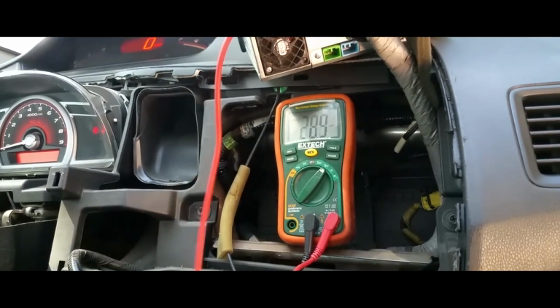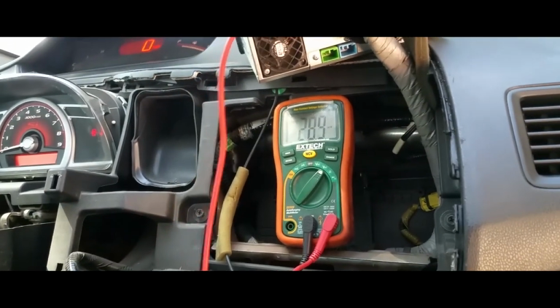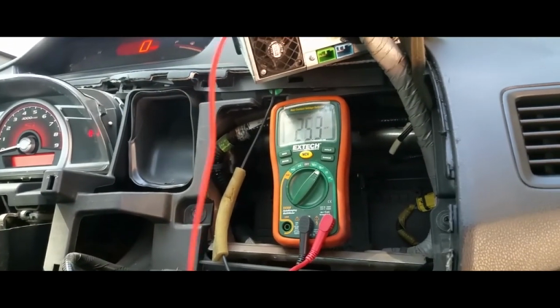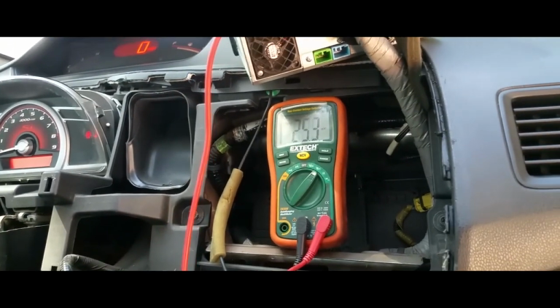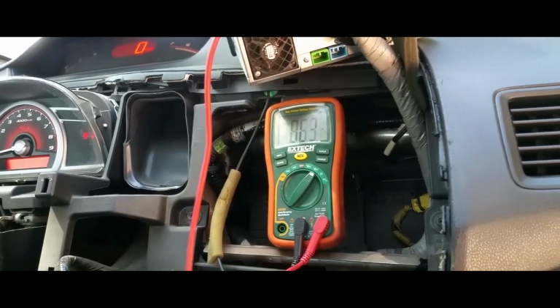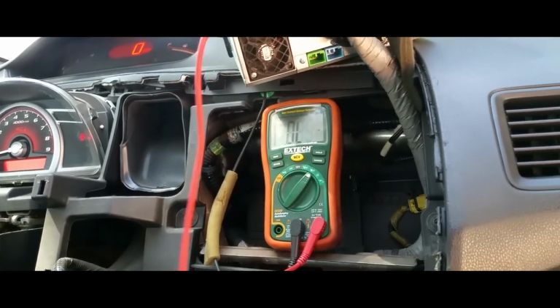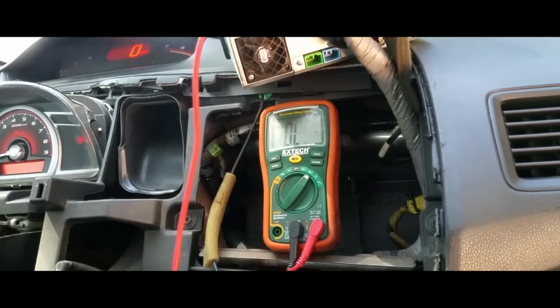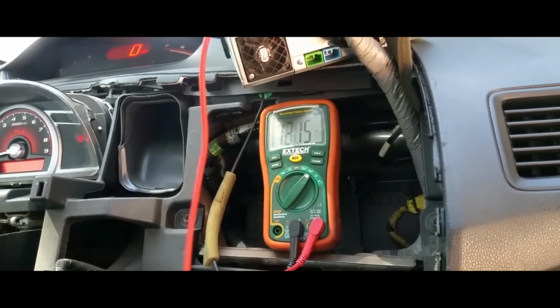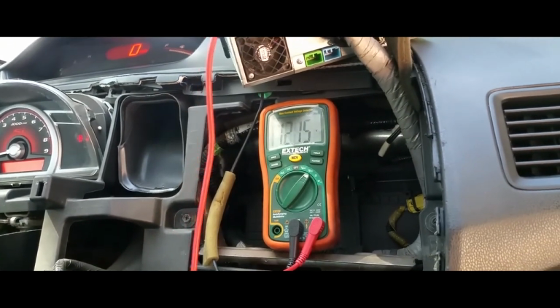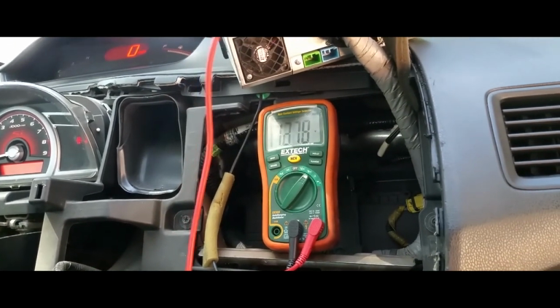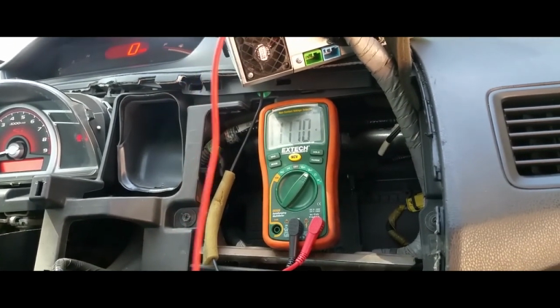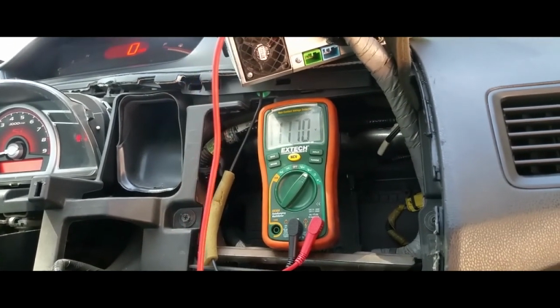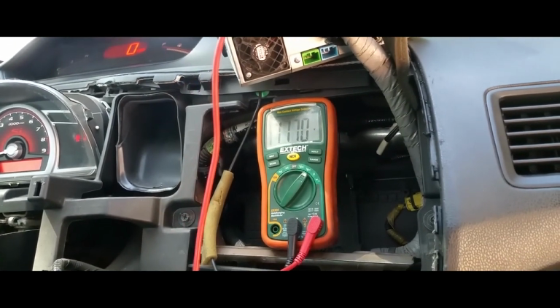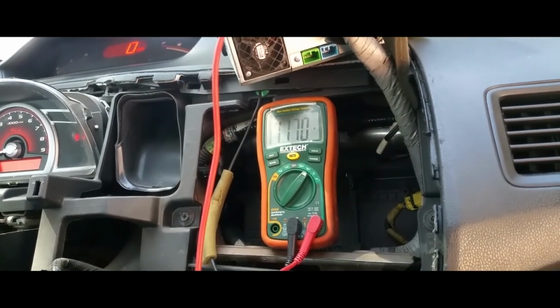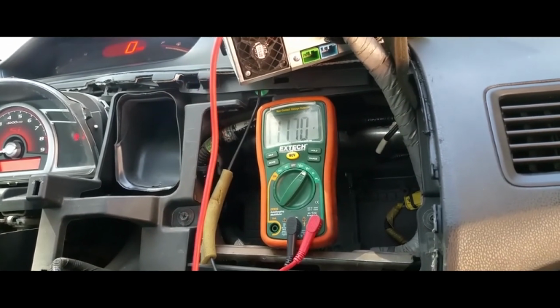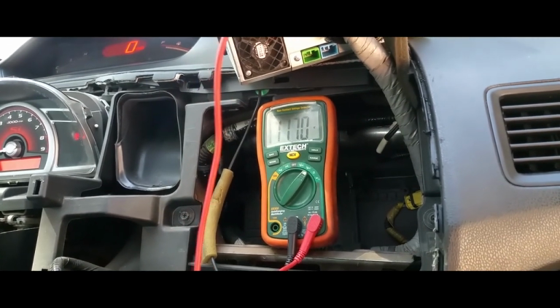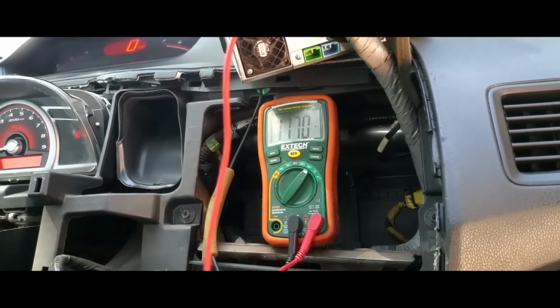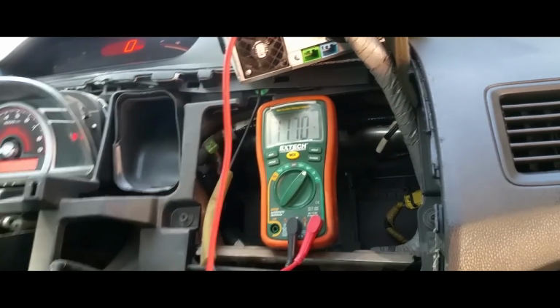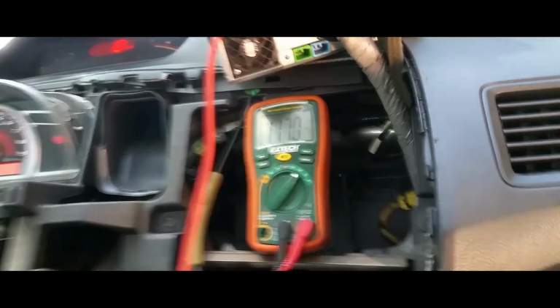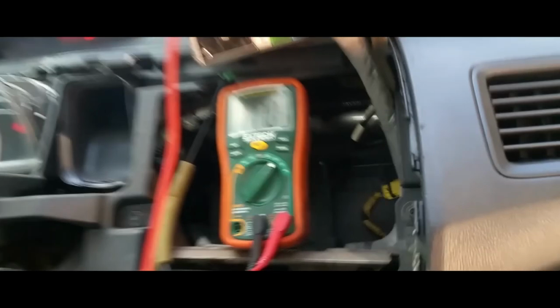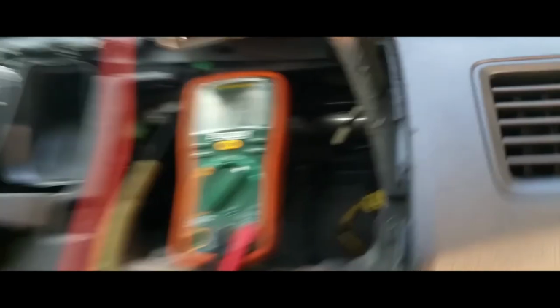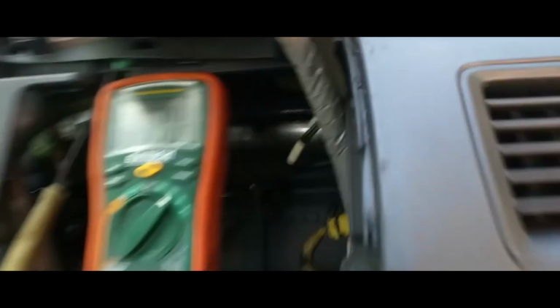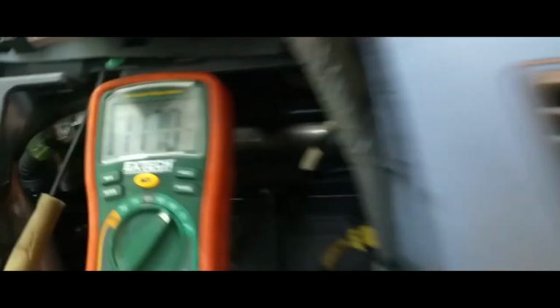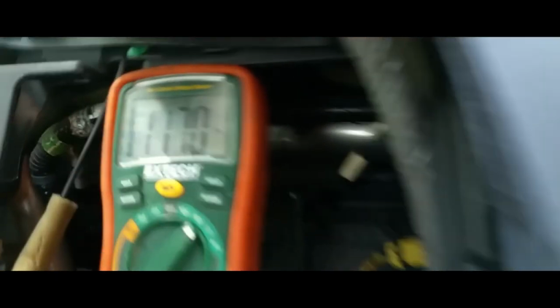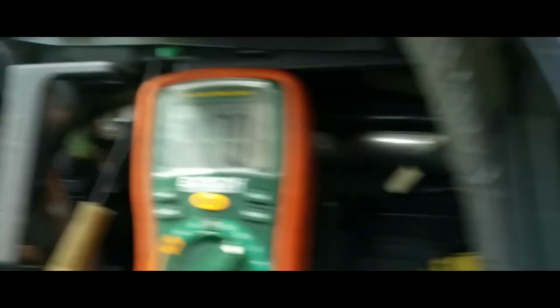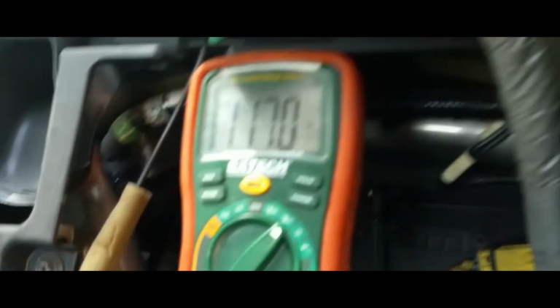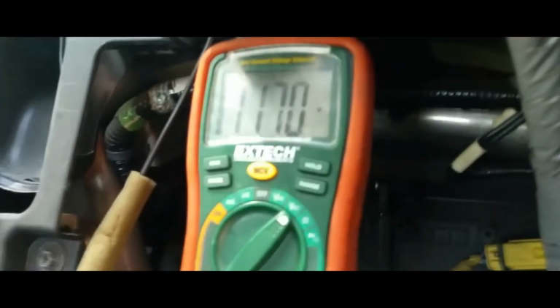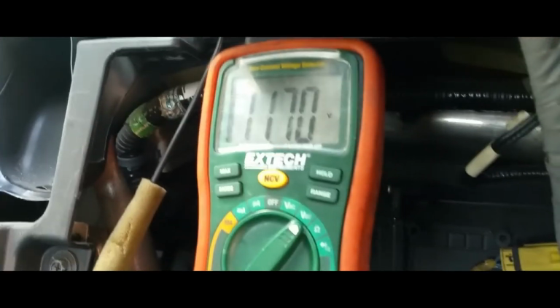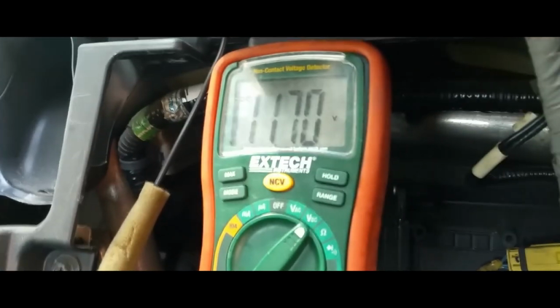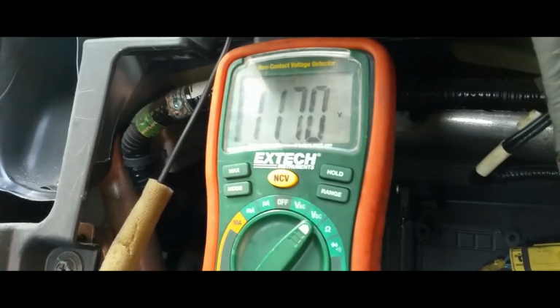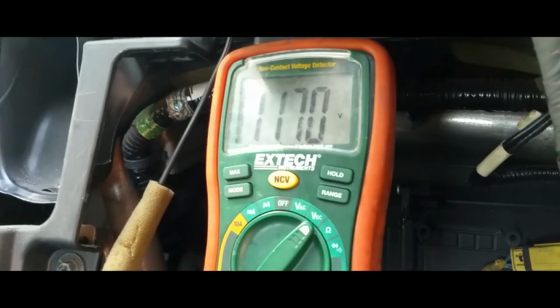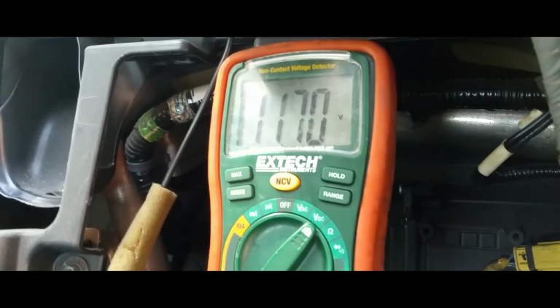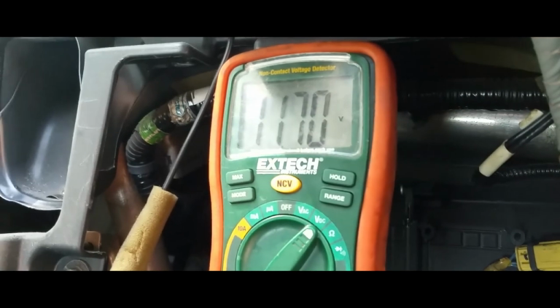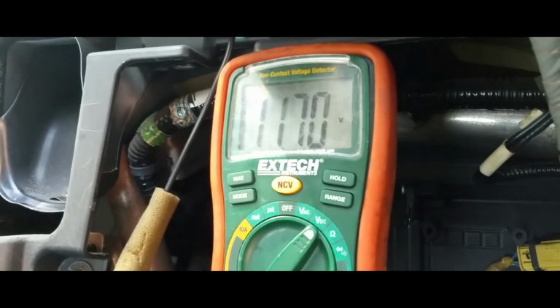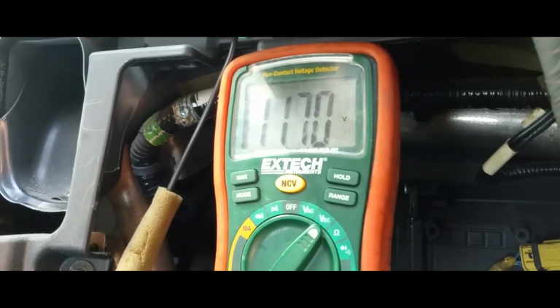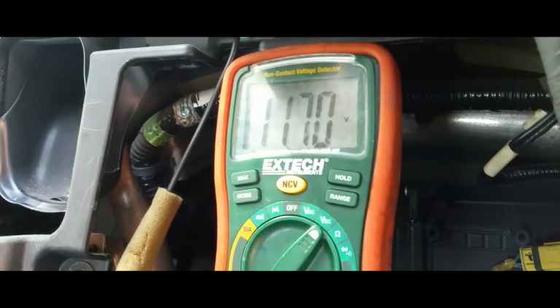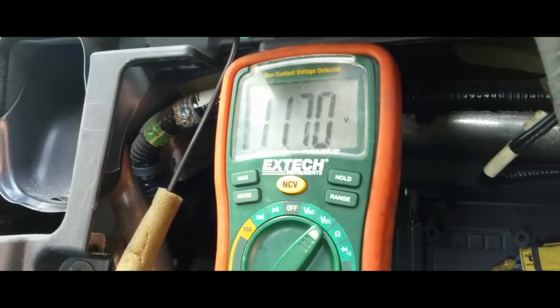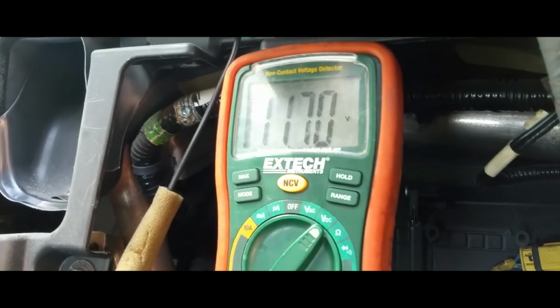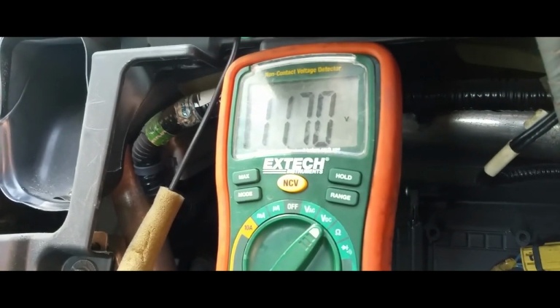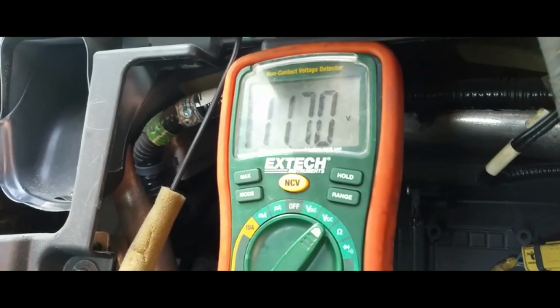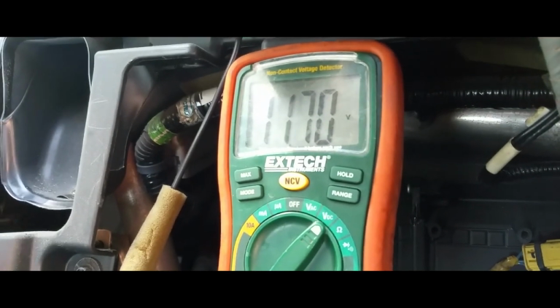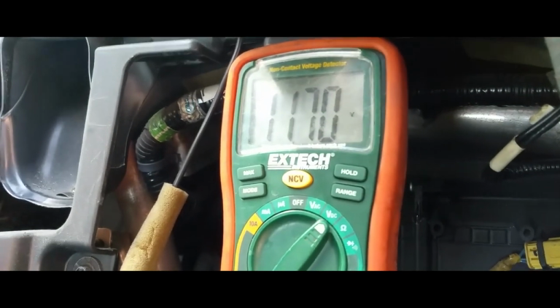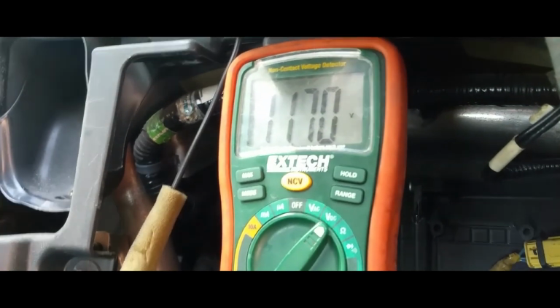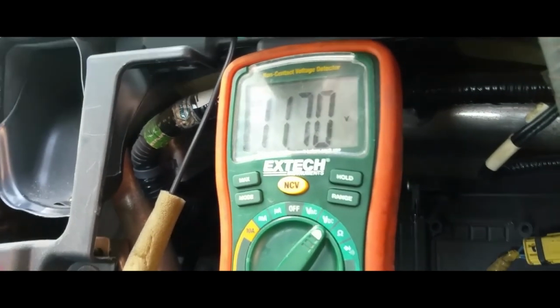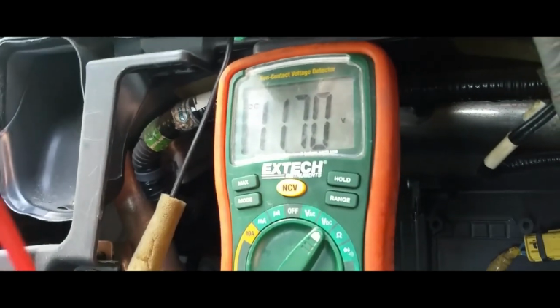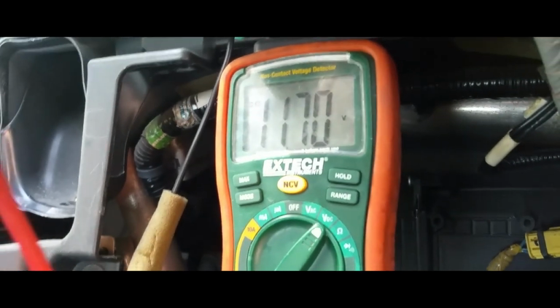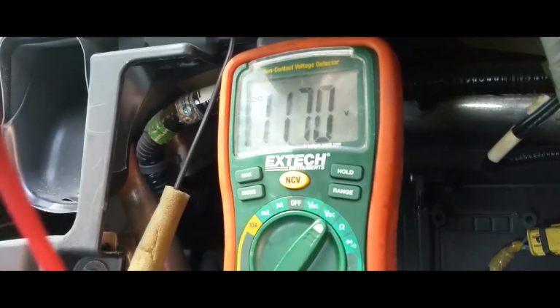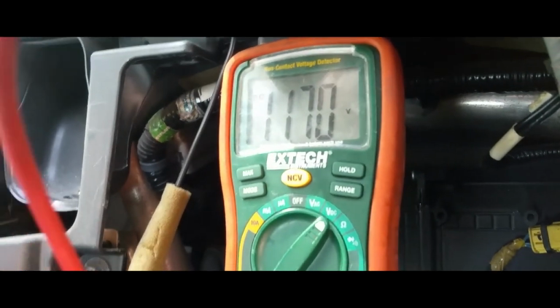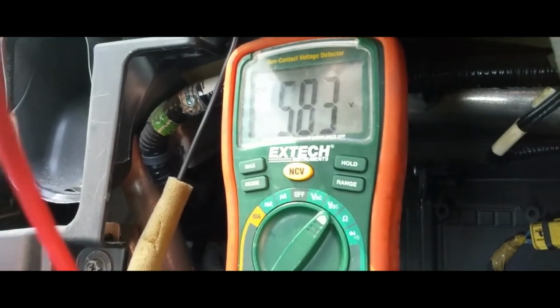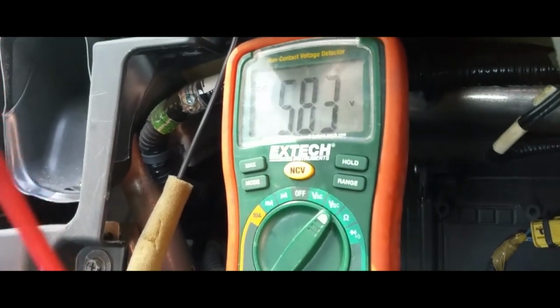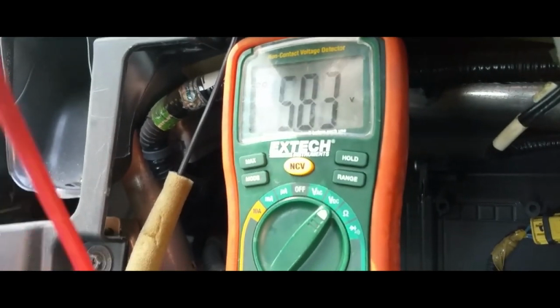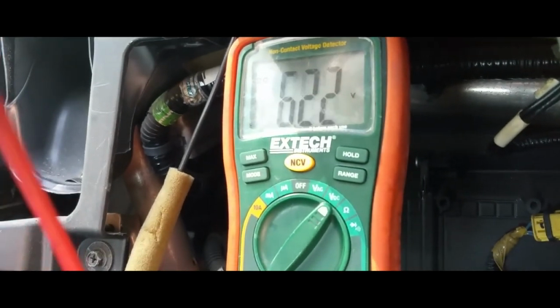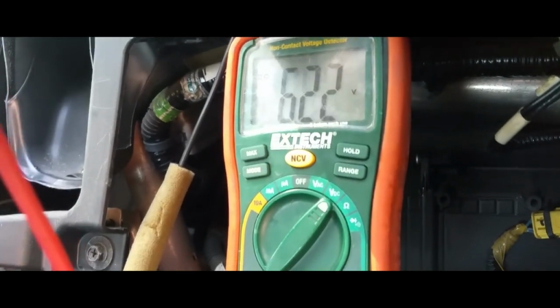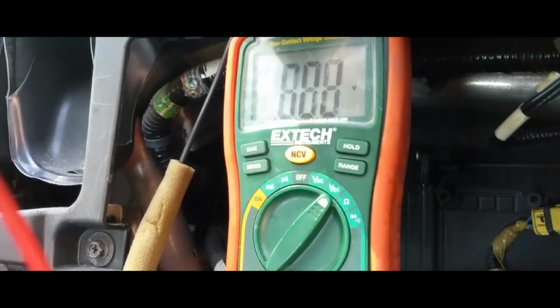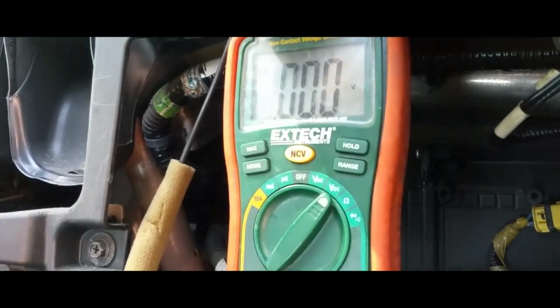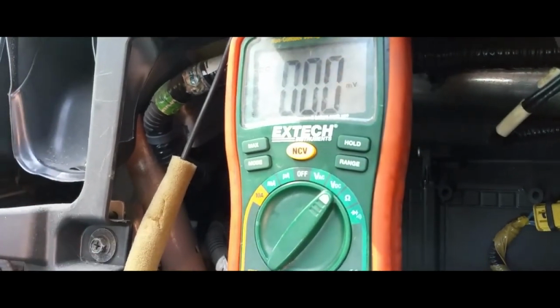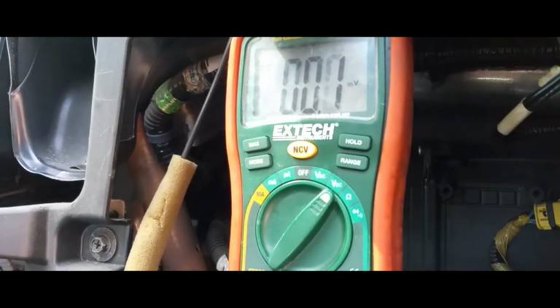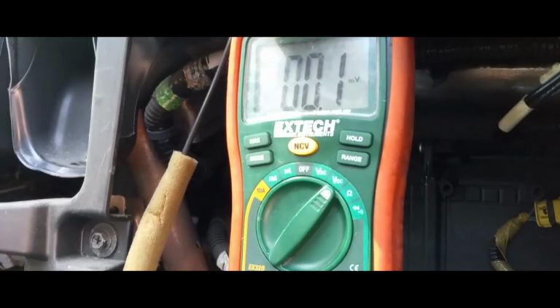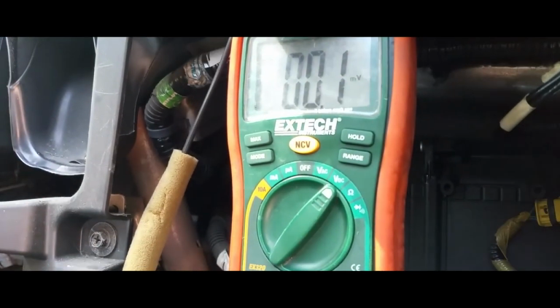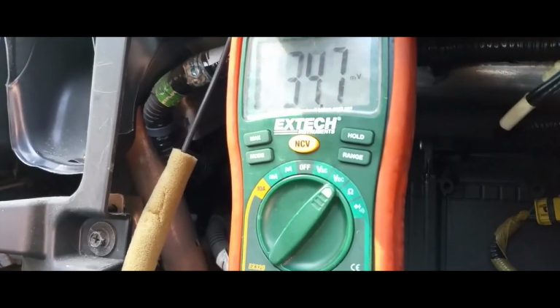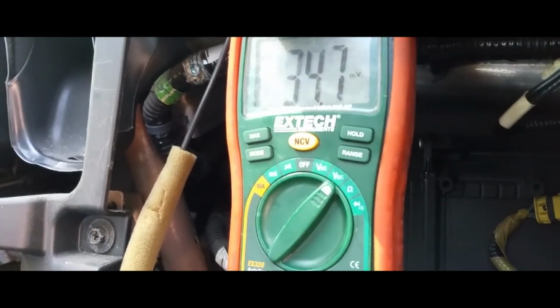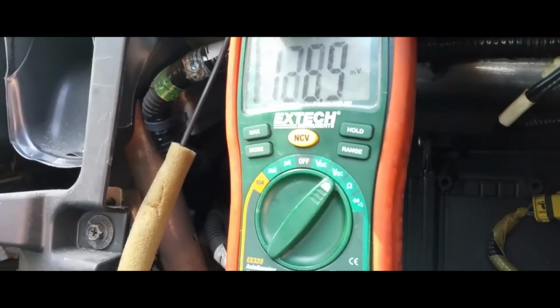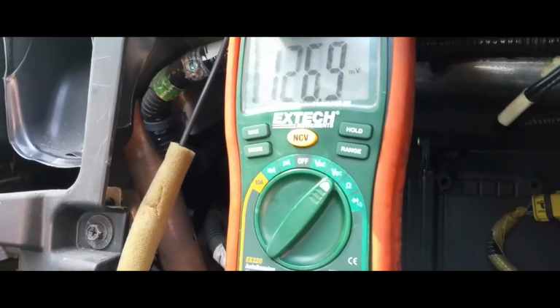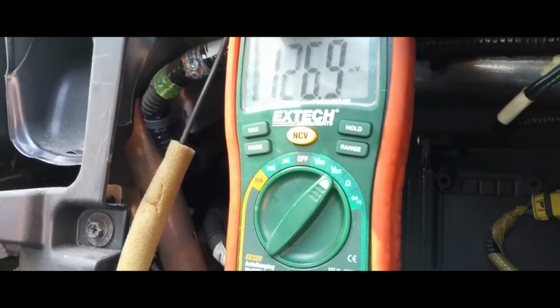And this purple one, as you can see, is producing 11 — should be 12, but the battery's a little bit low.